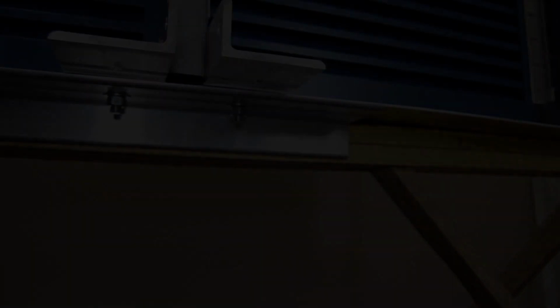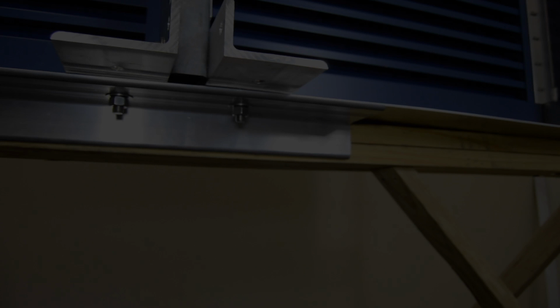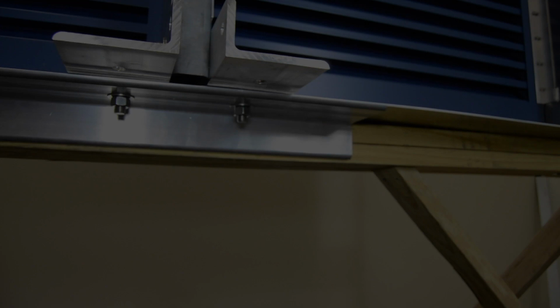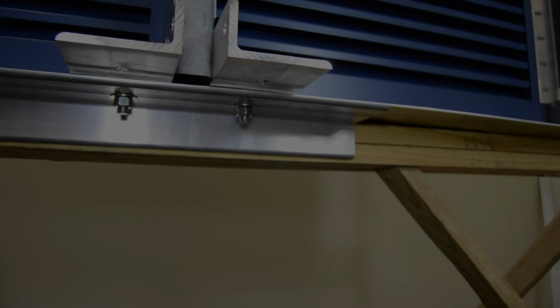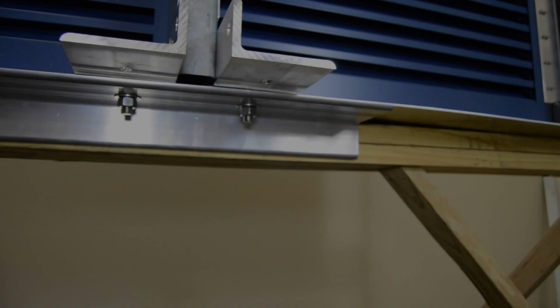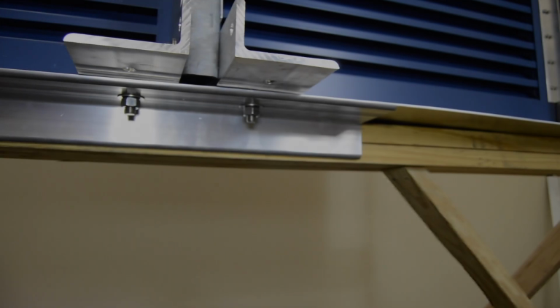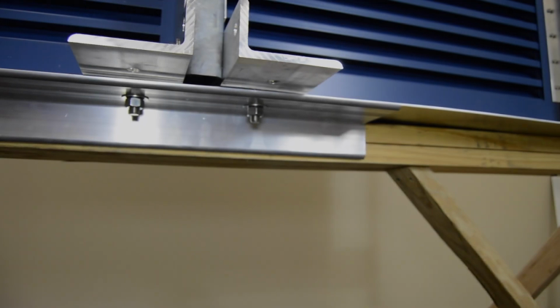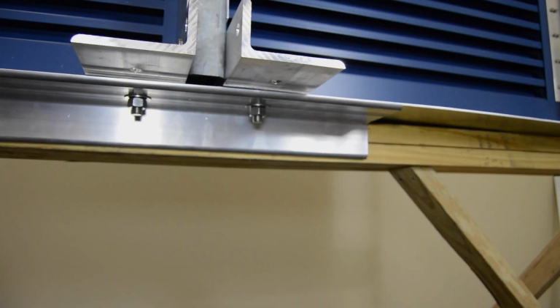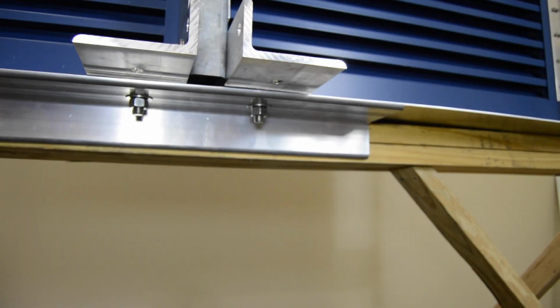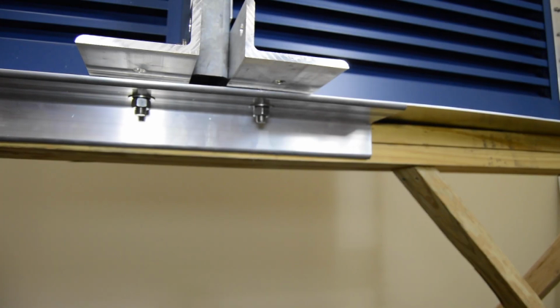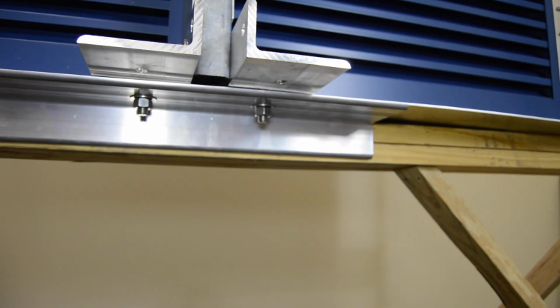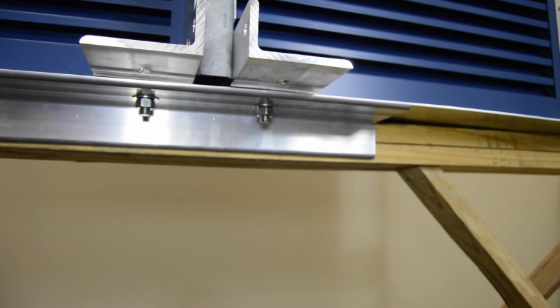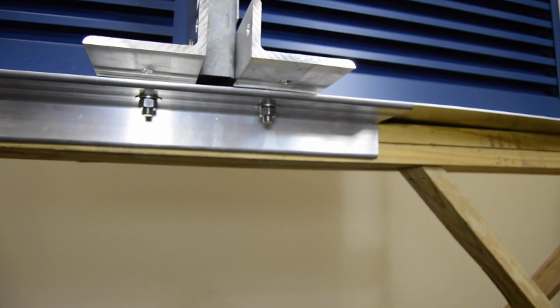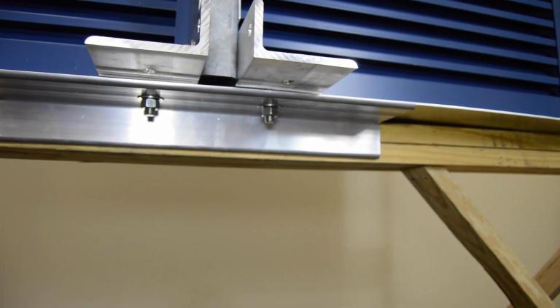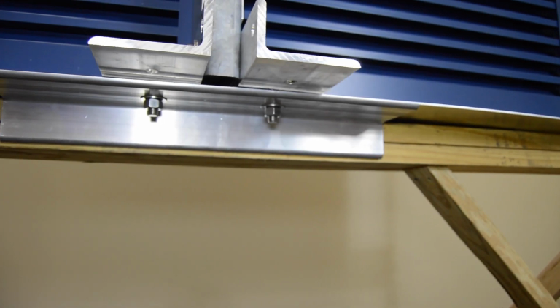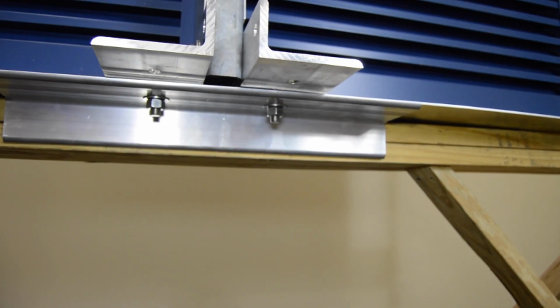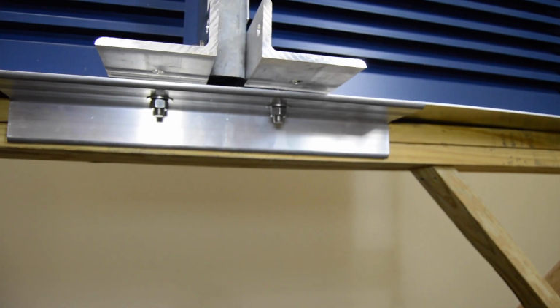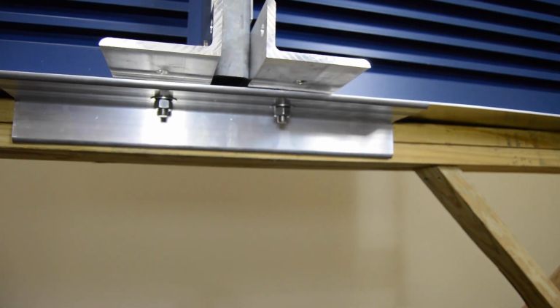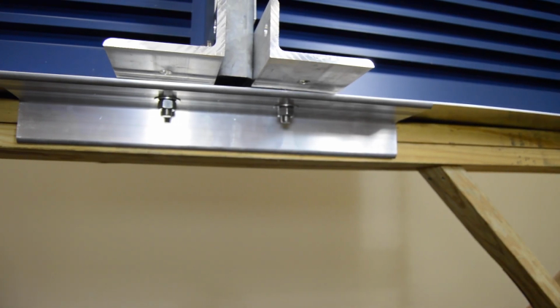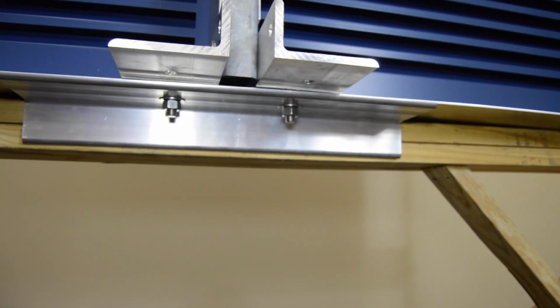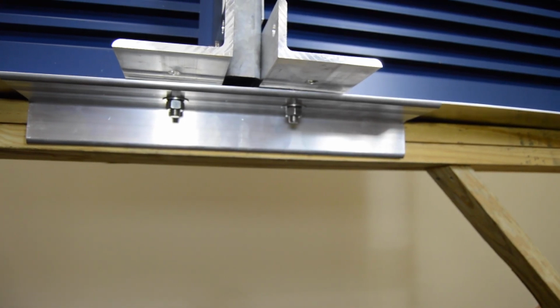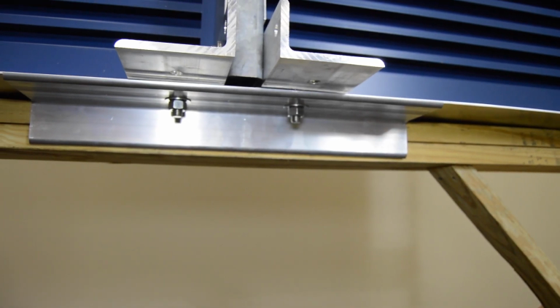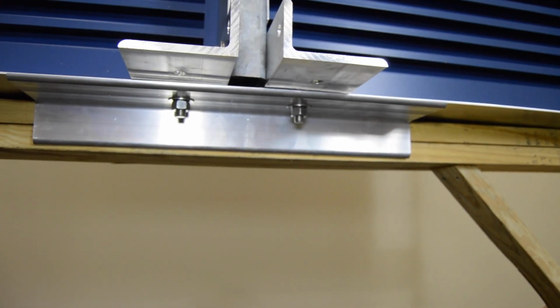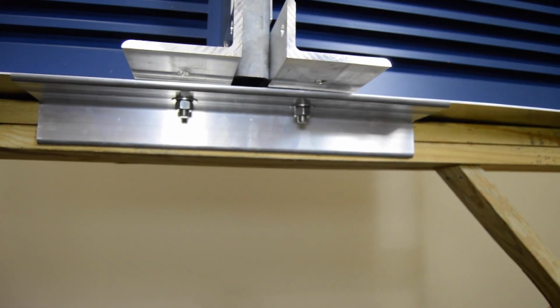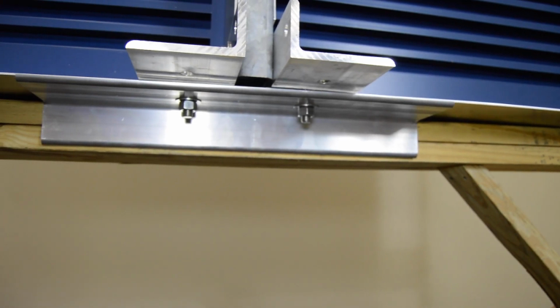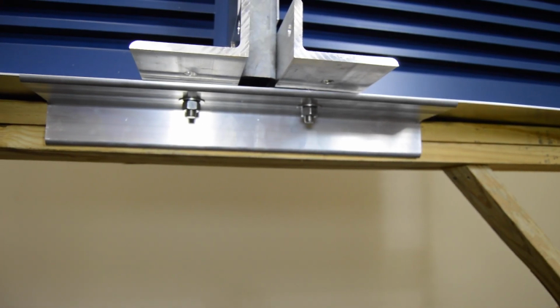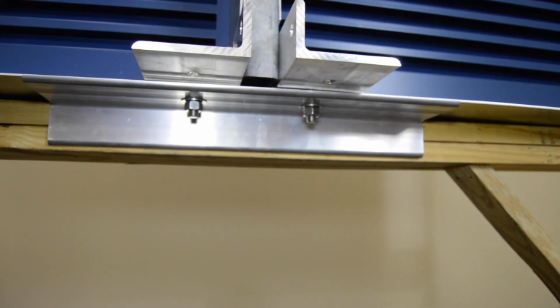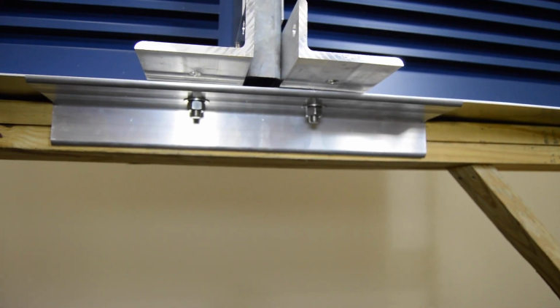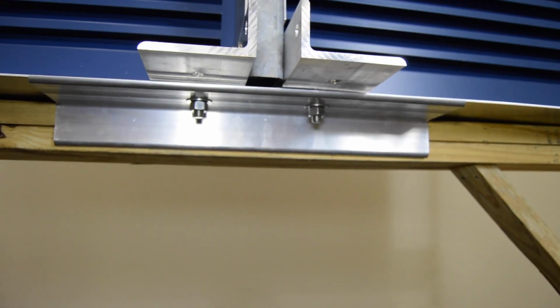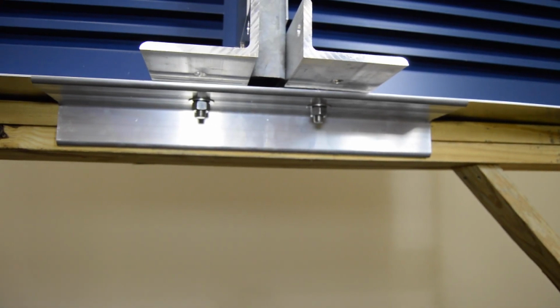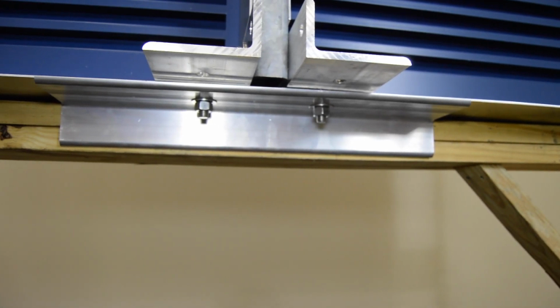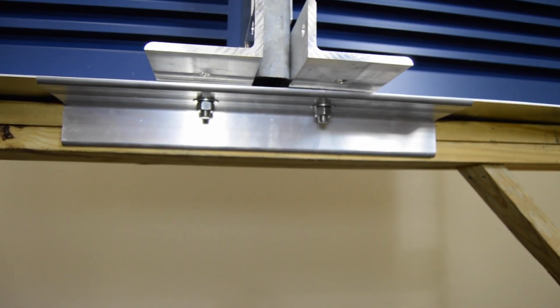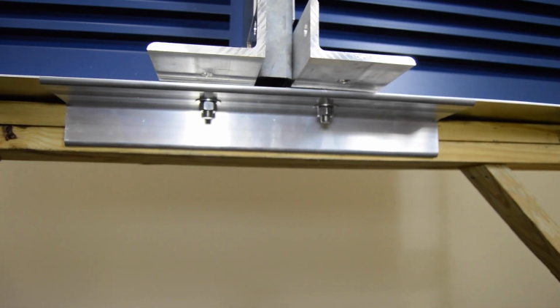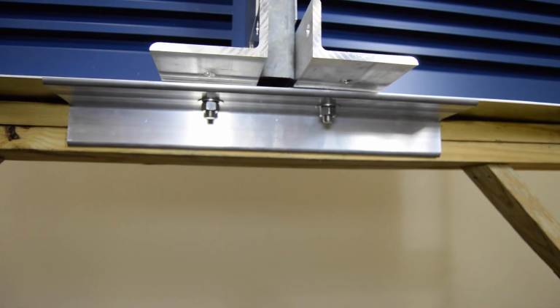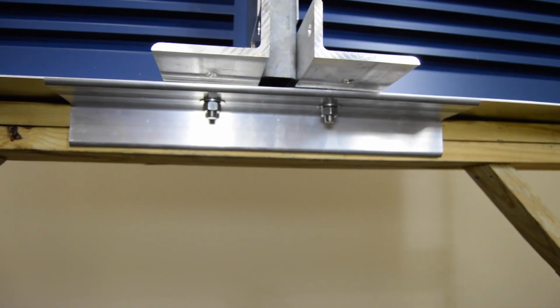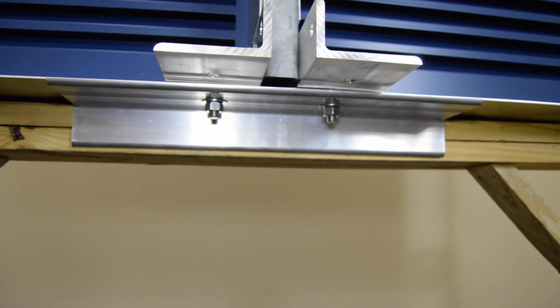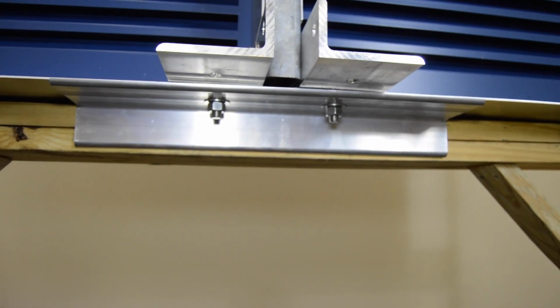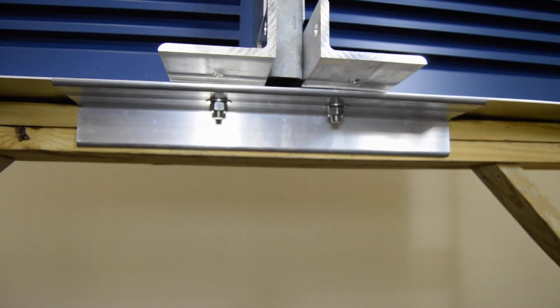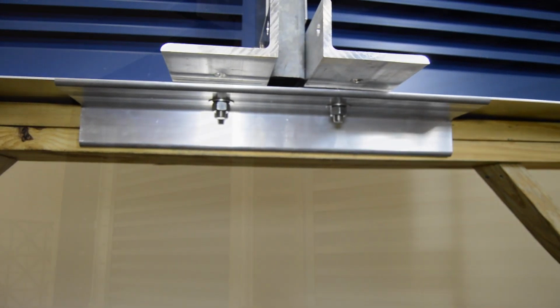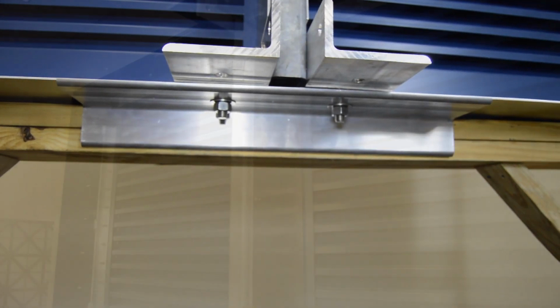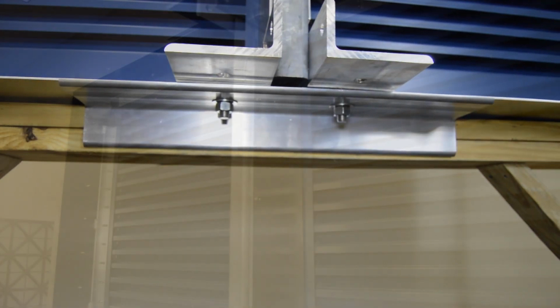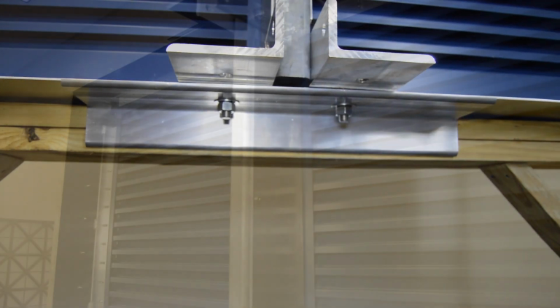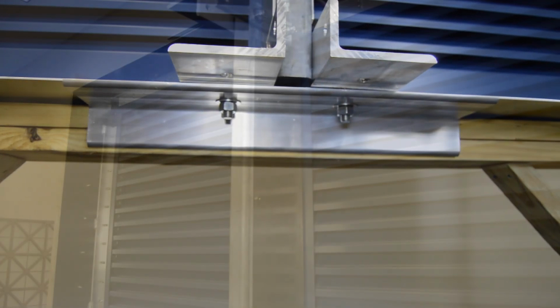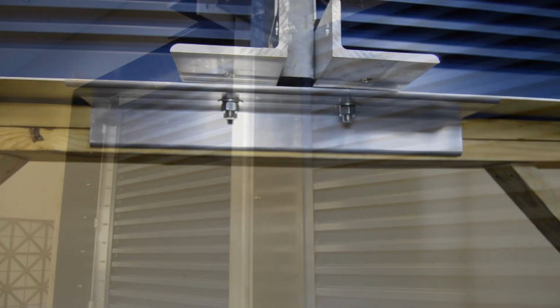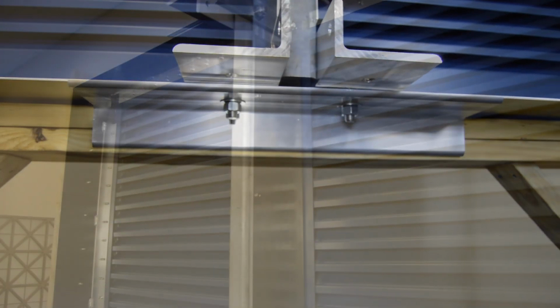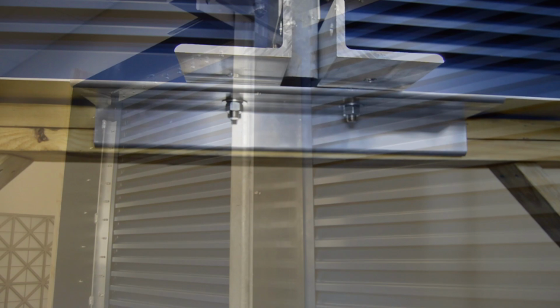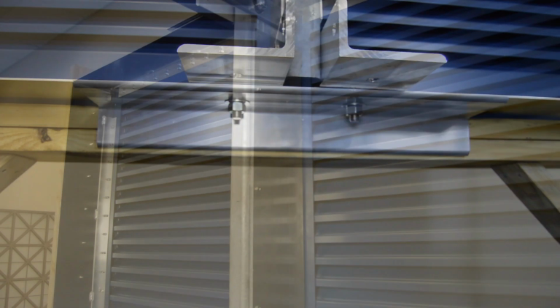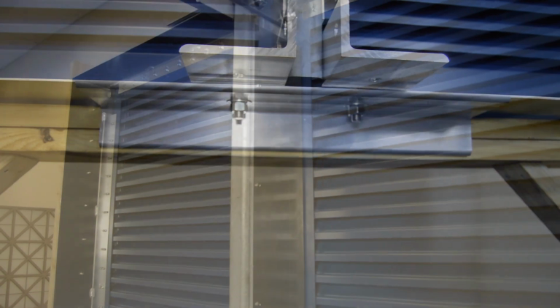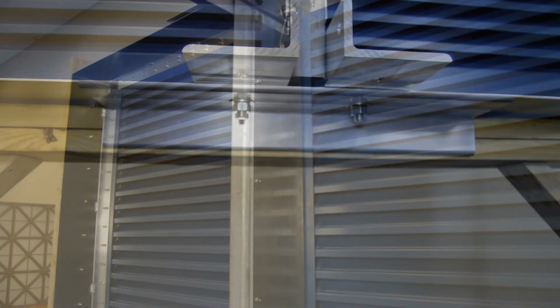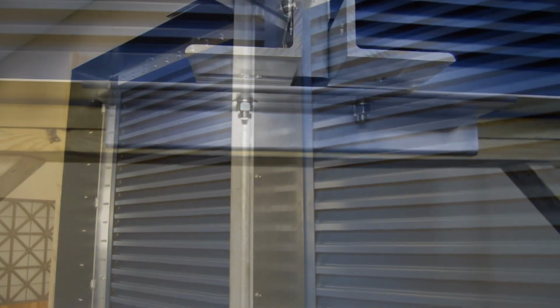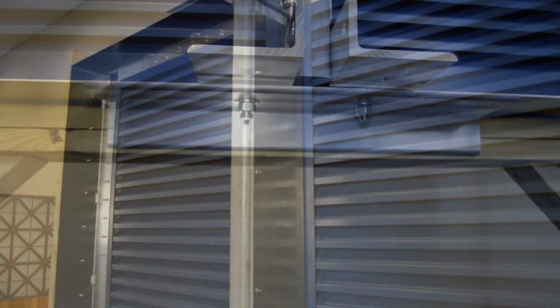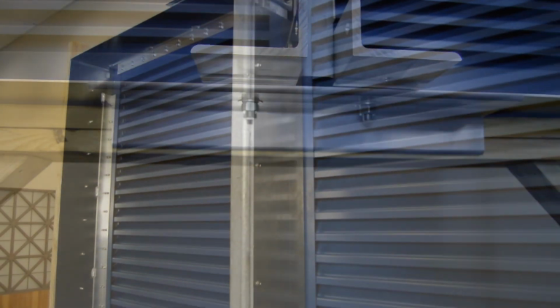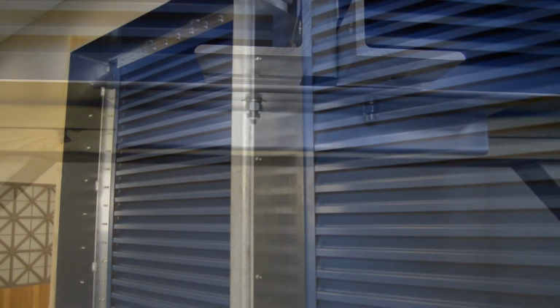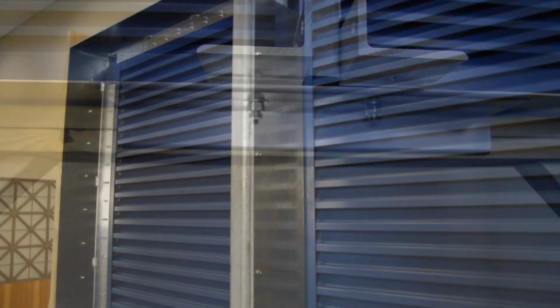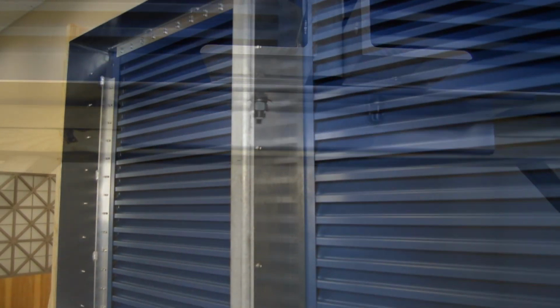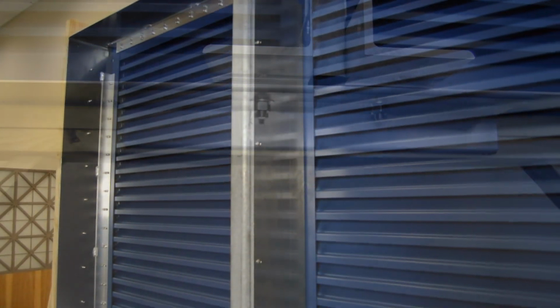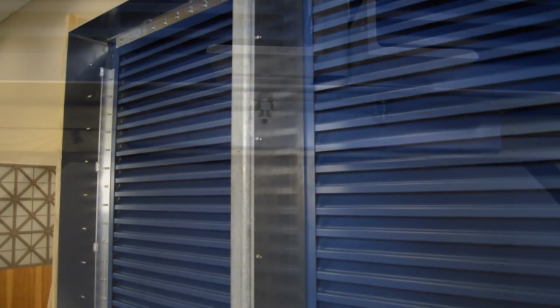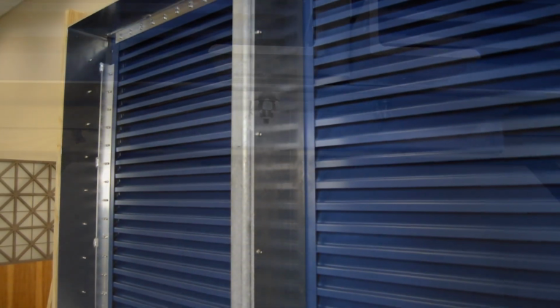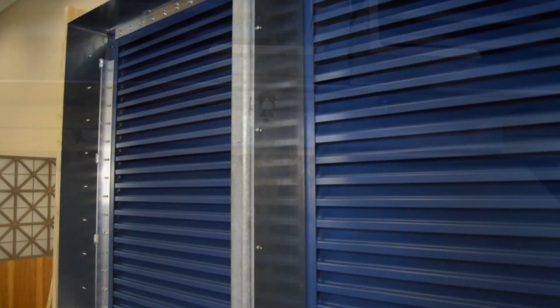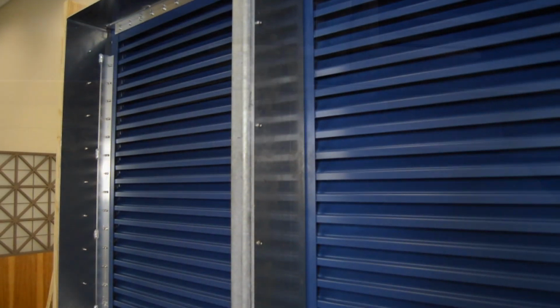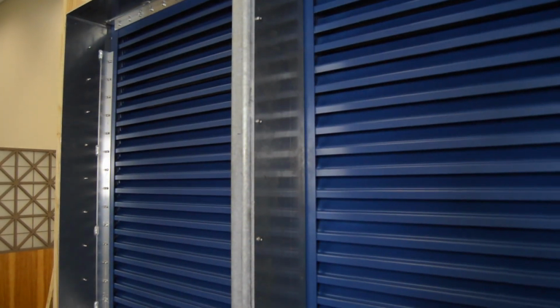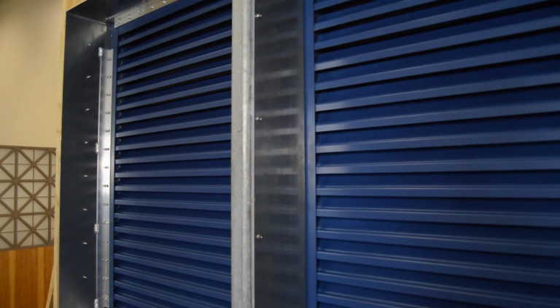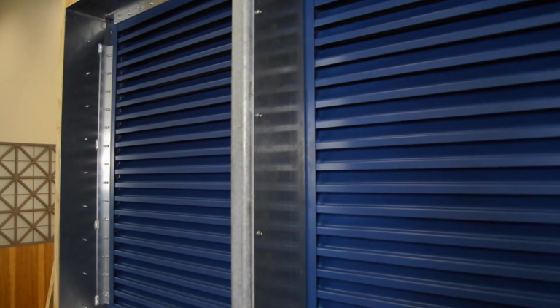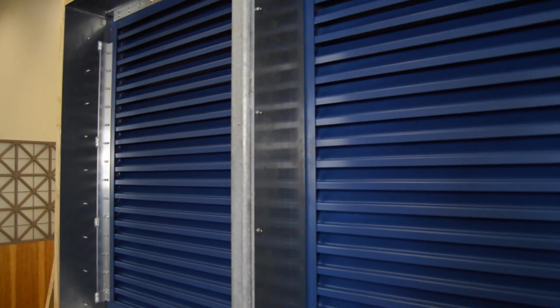Hello, this is Doug Petty, the louver product manager here at Podorf. This is the ECD545MD sleeved installation.